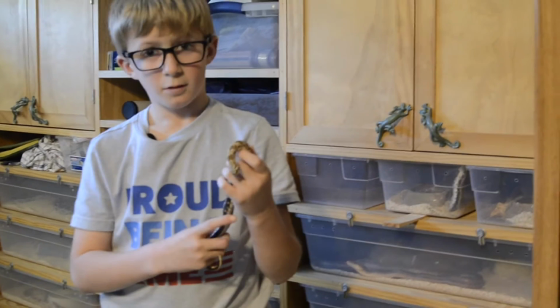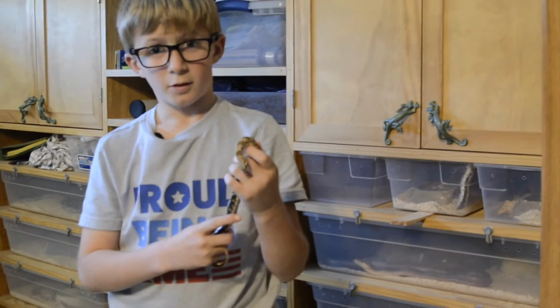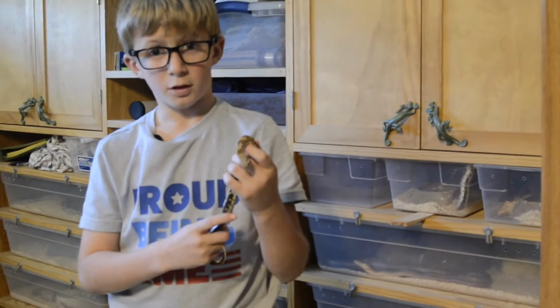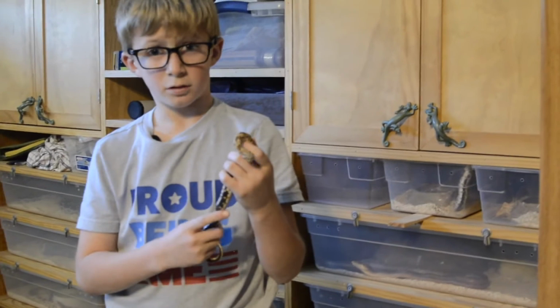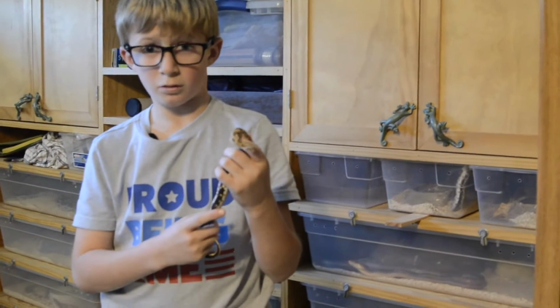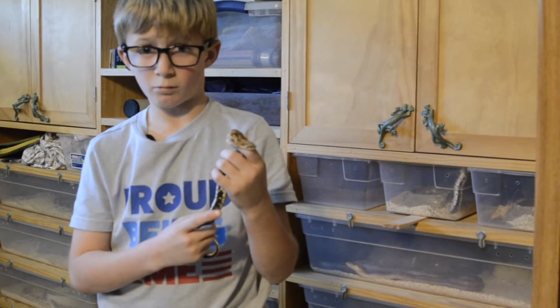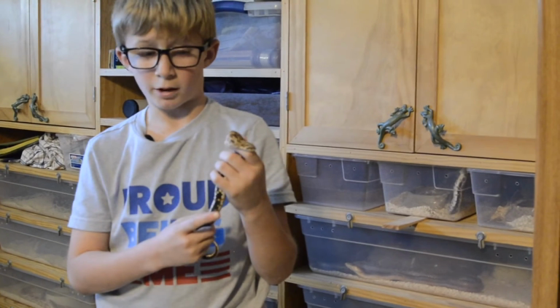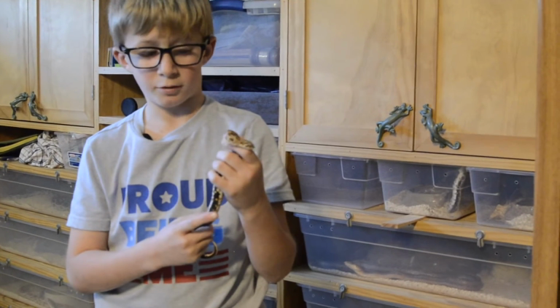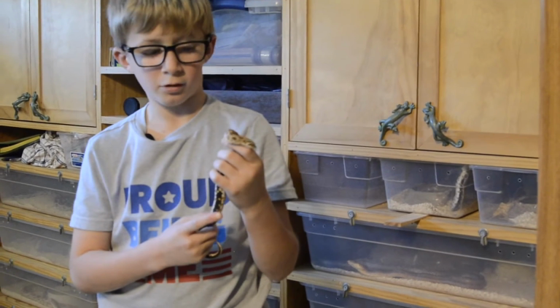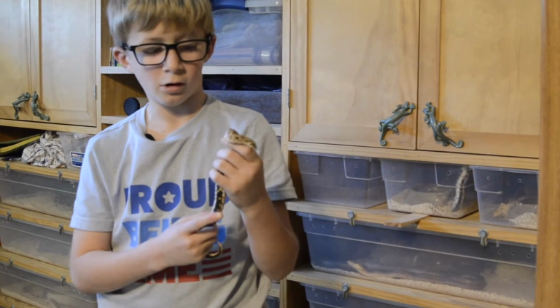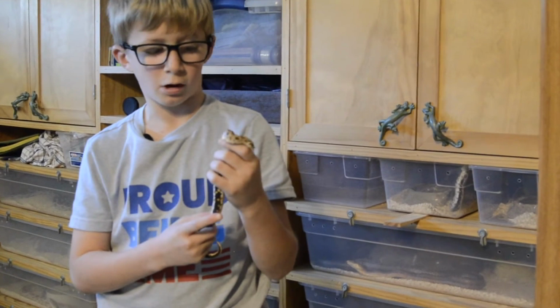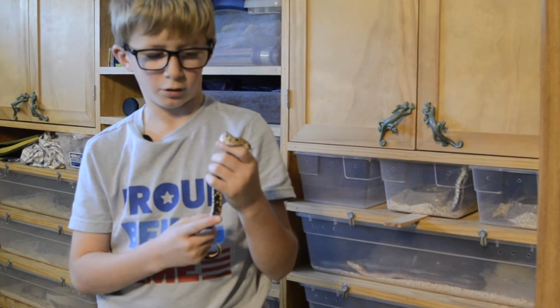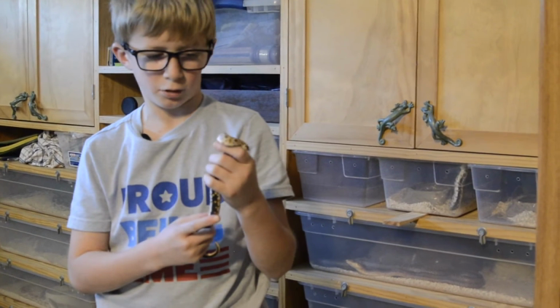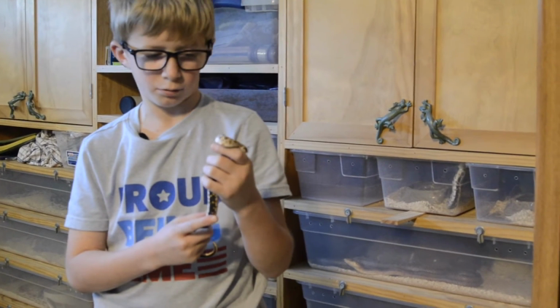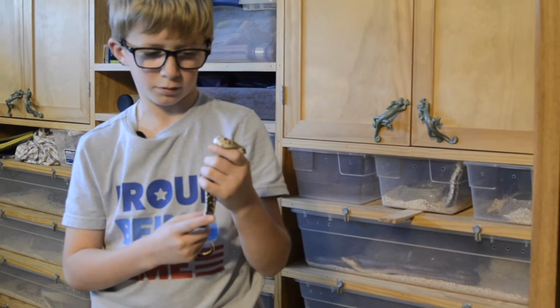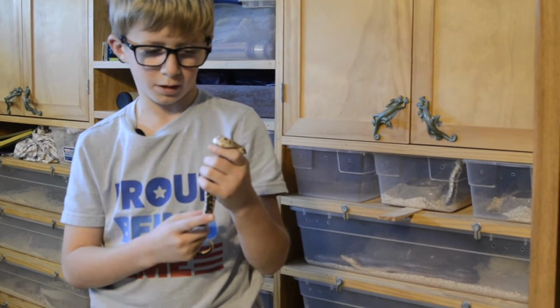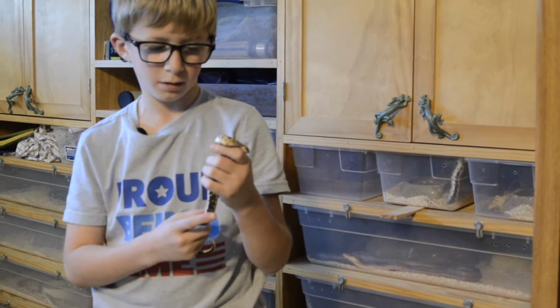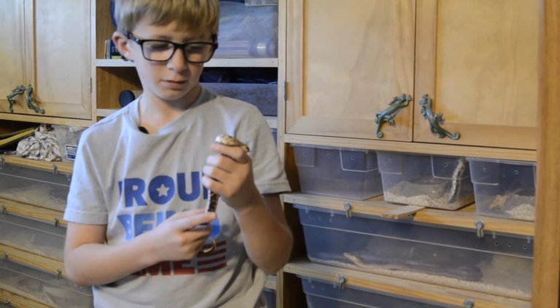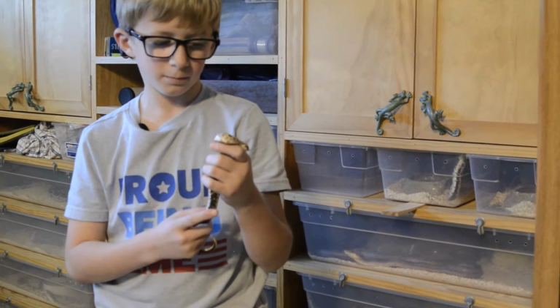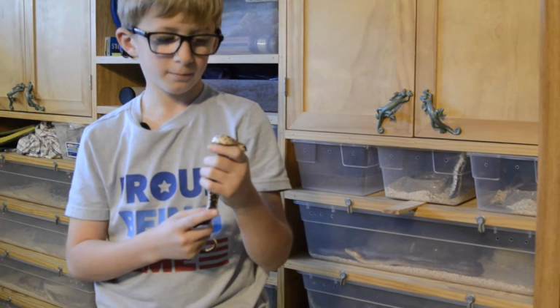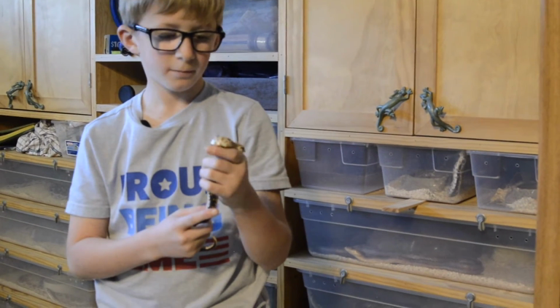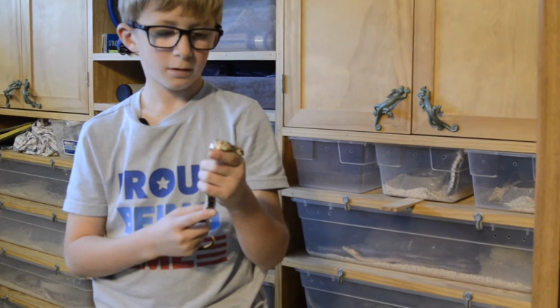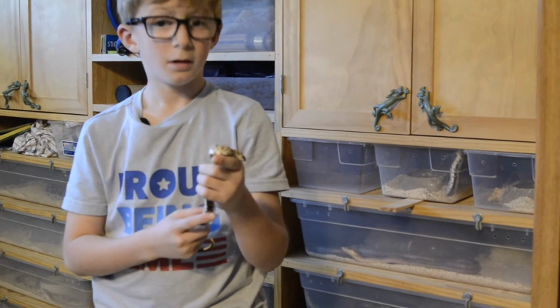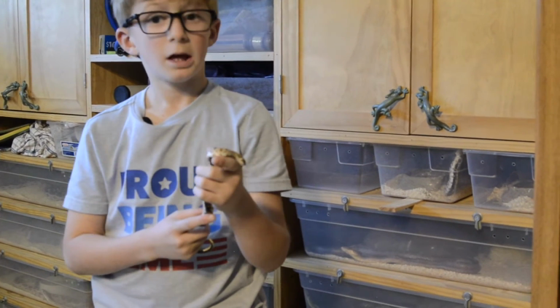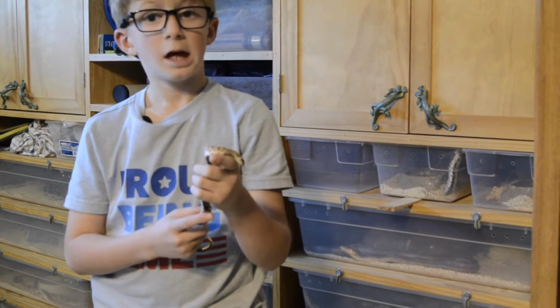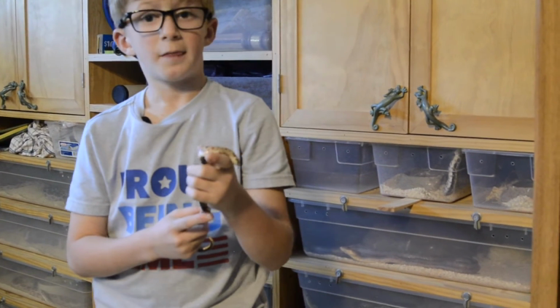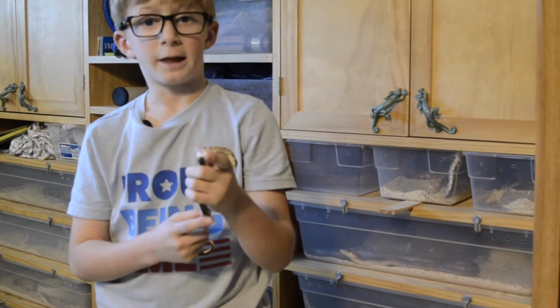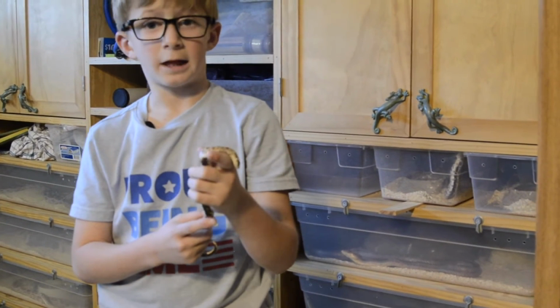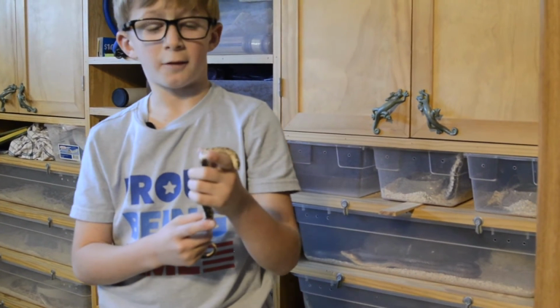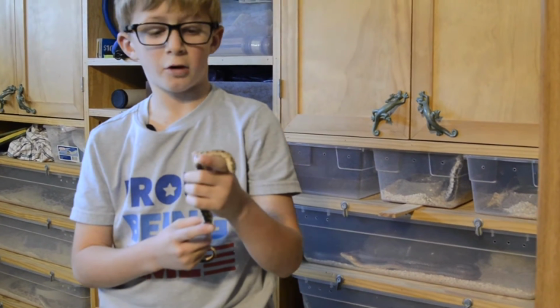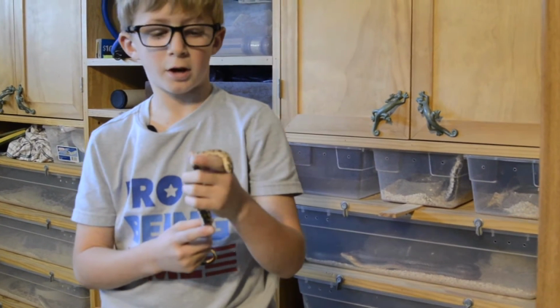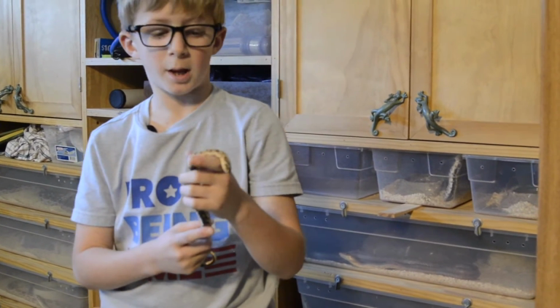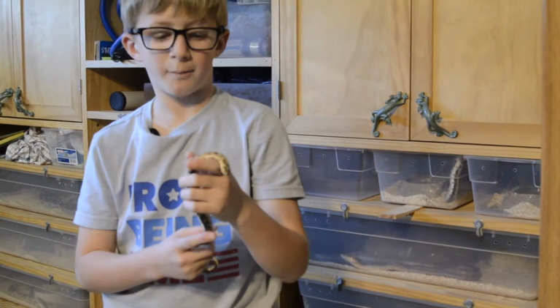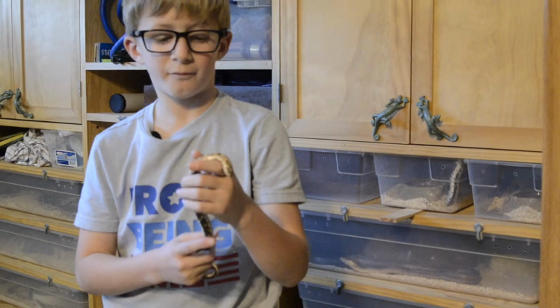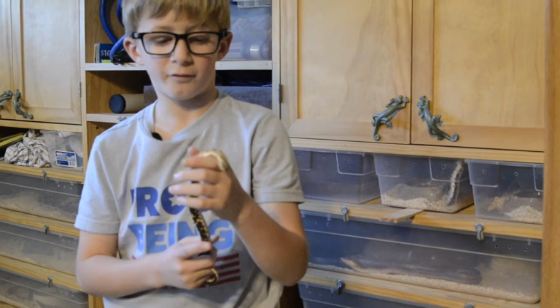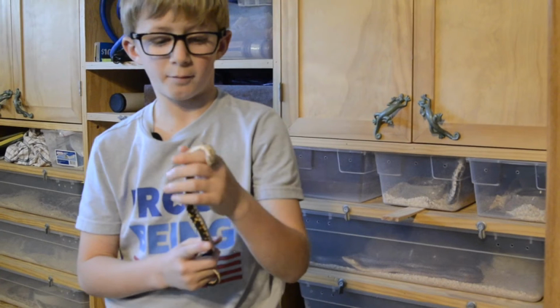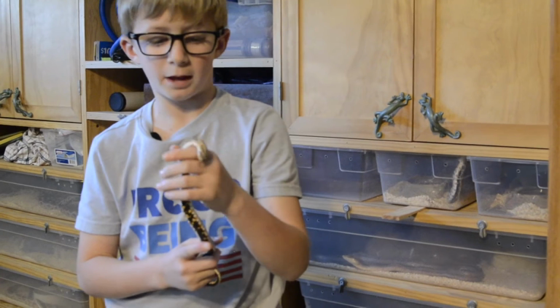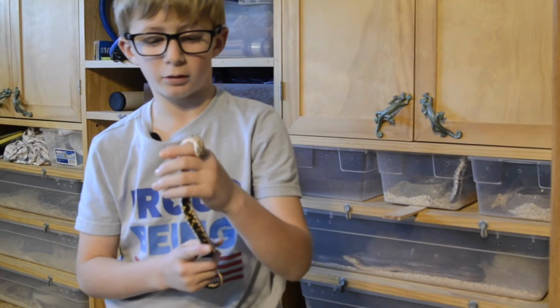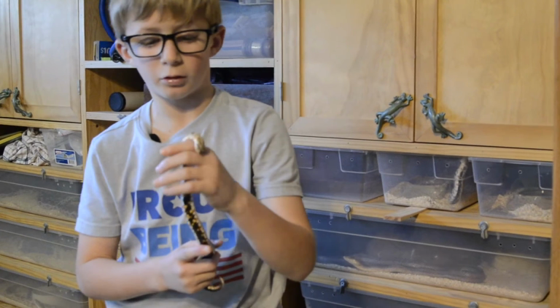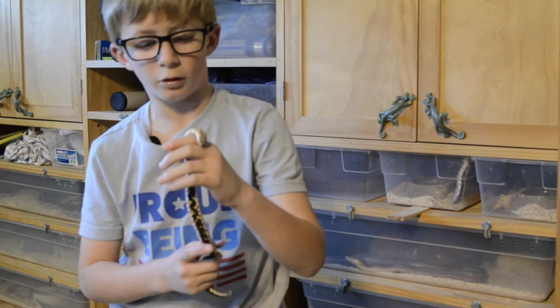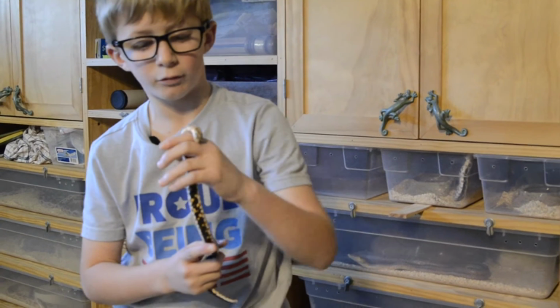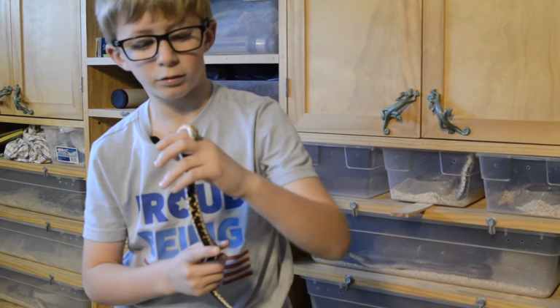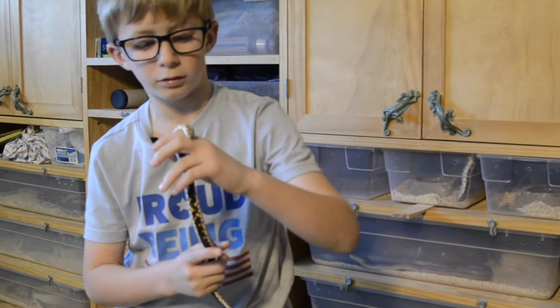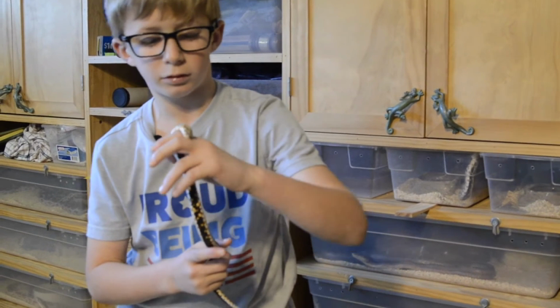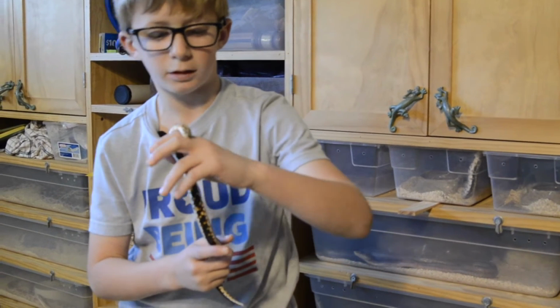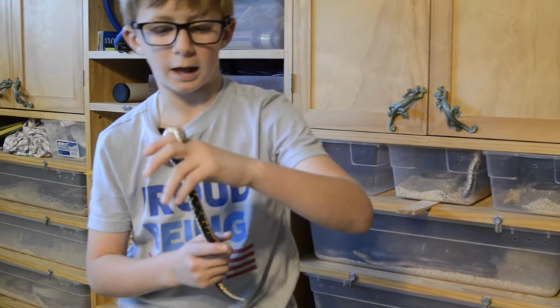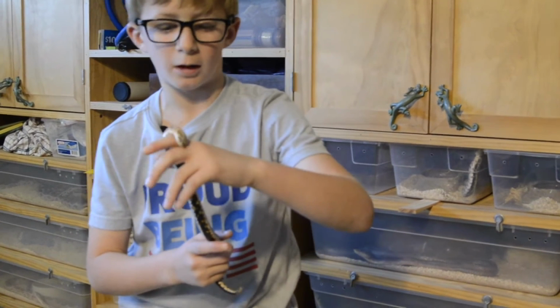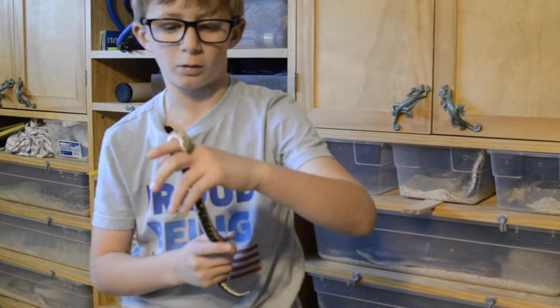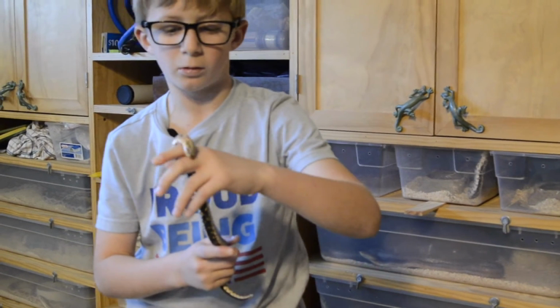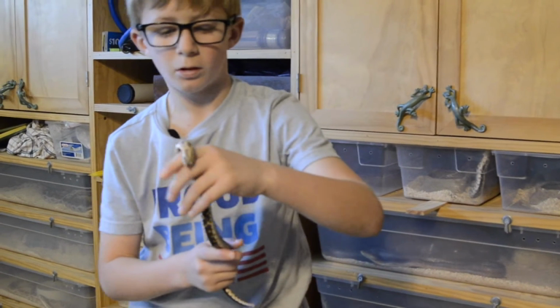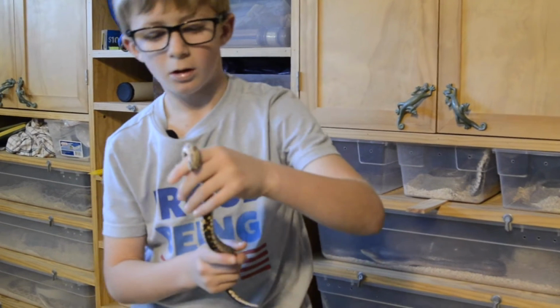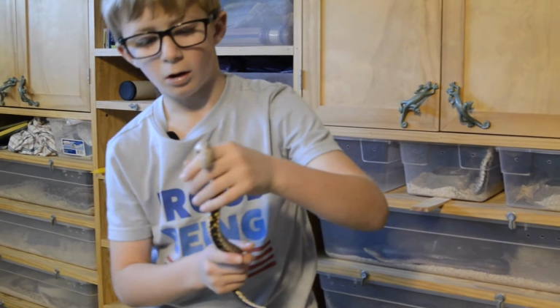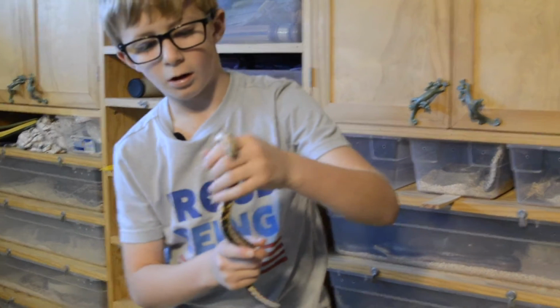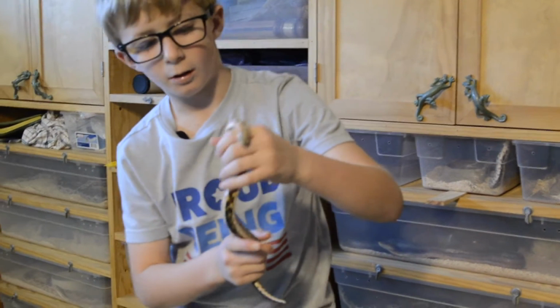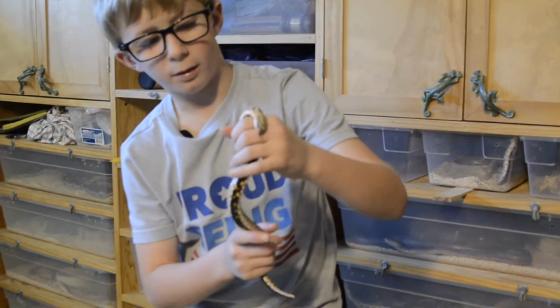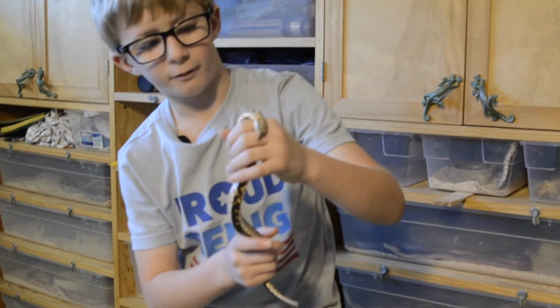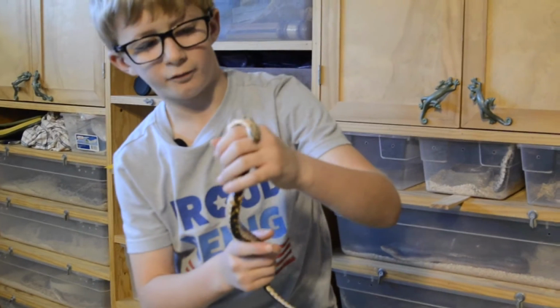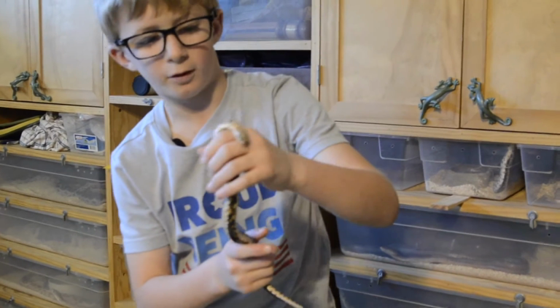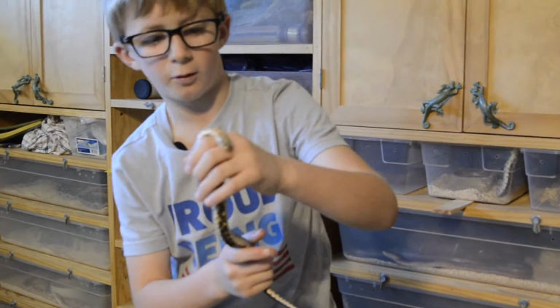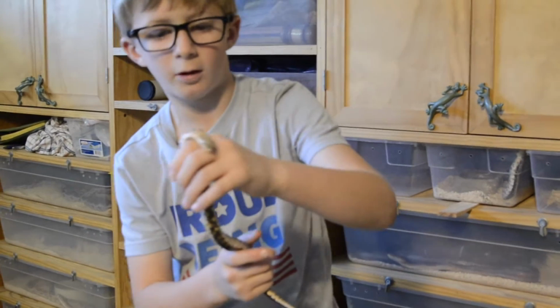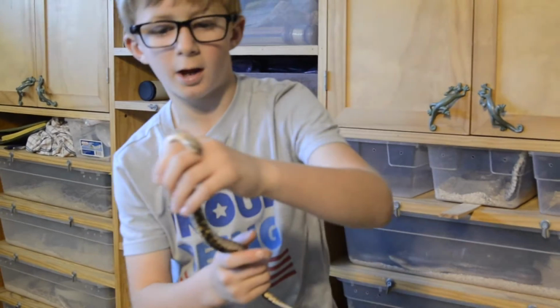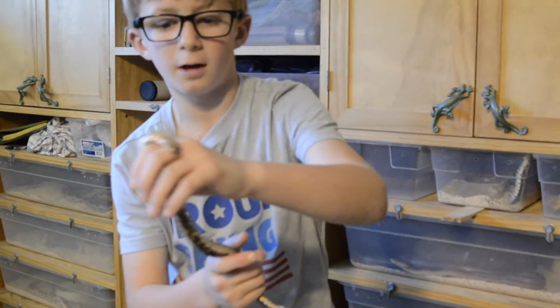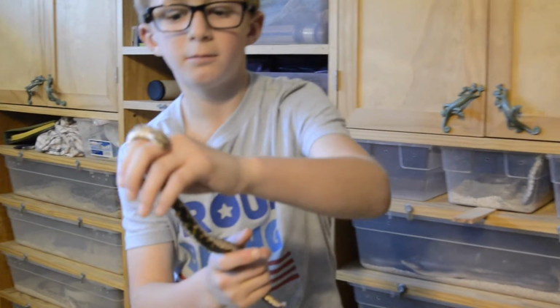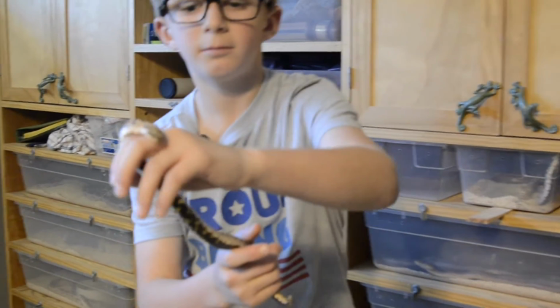This is a Western Hognose snake. They get their name from that curved scale on the front of their head.